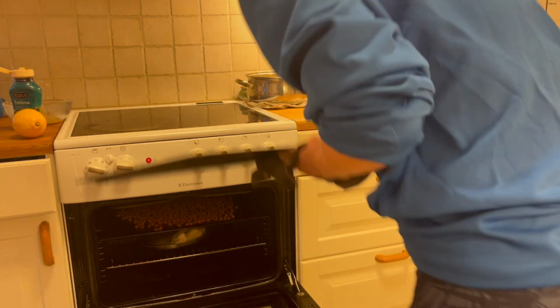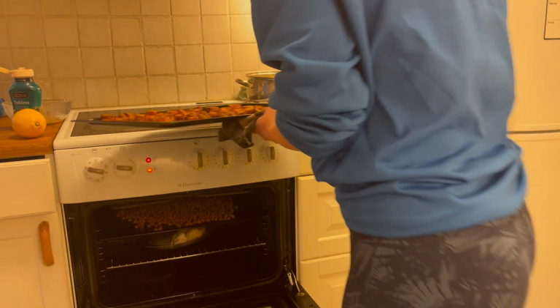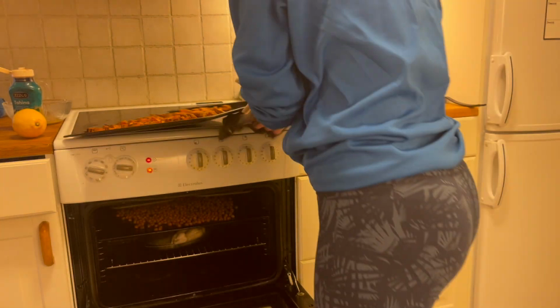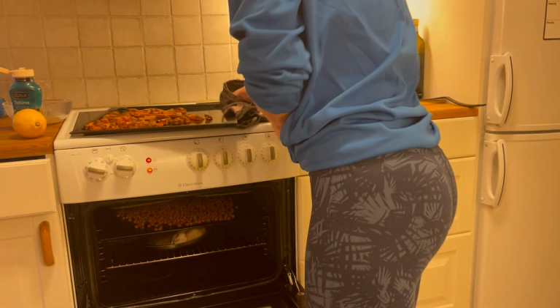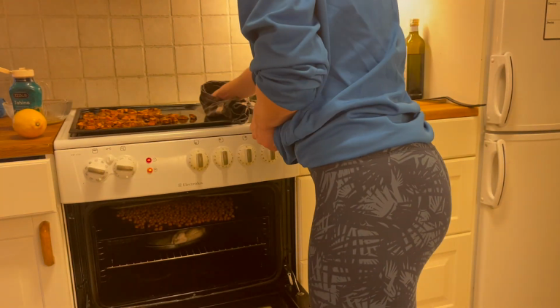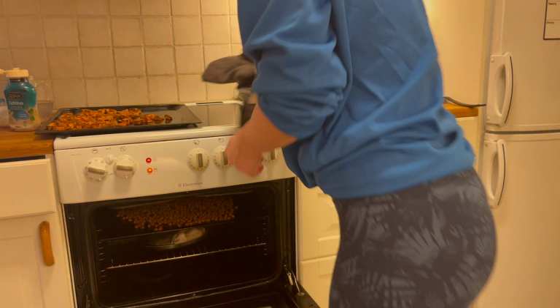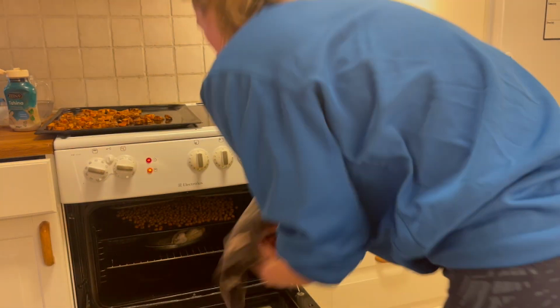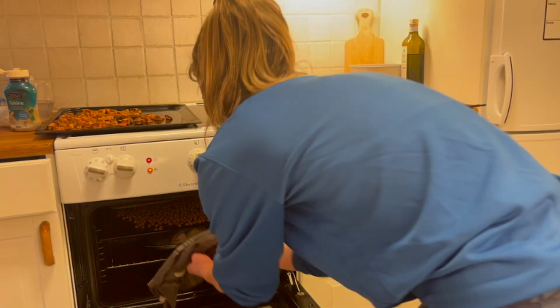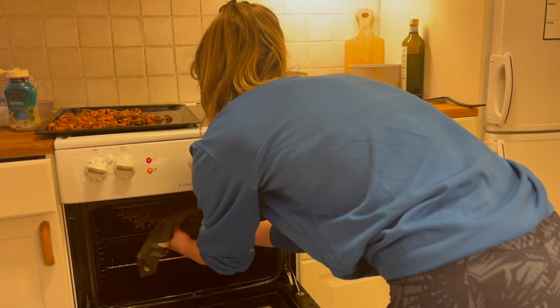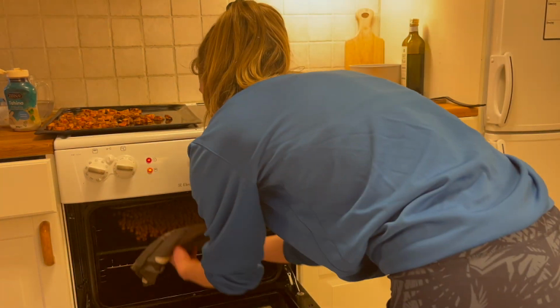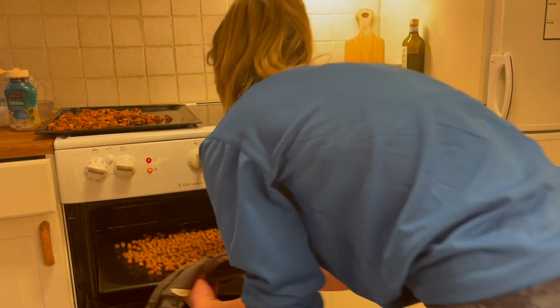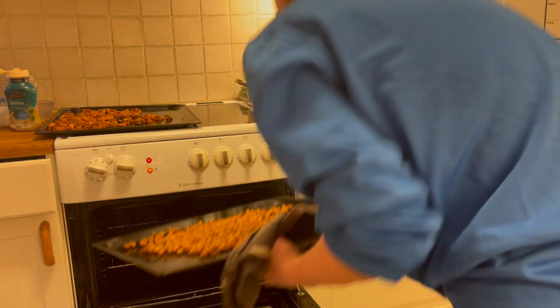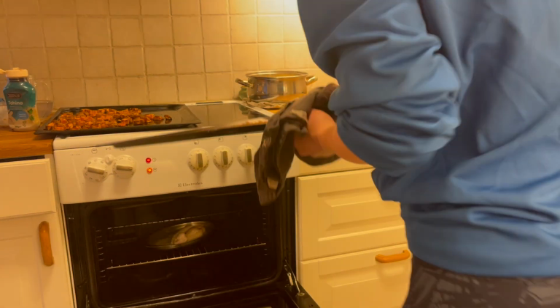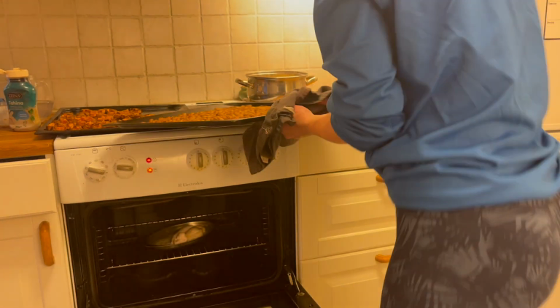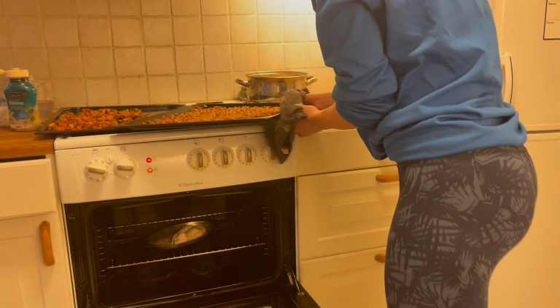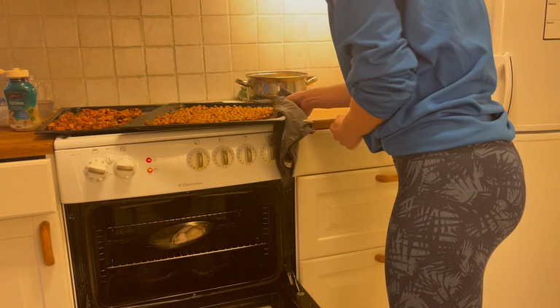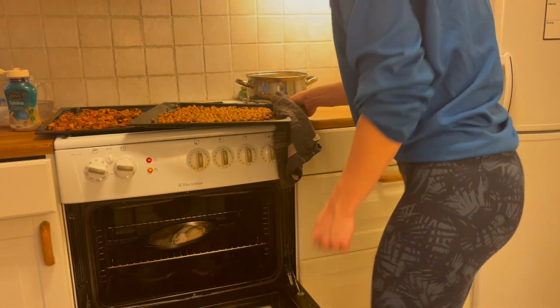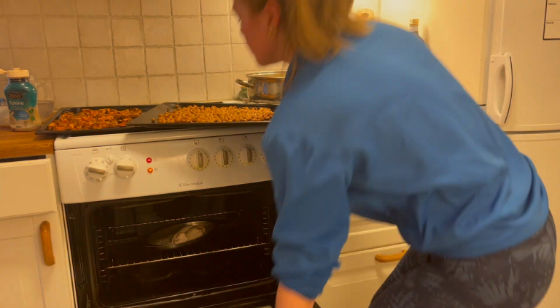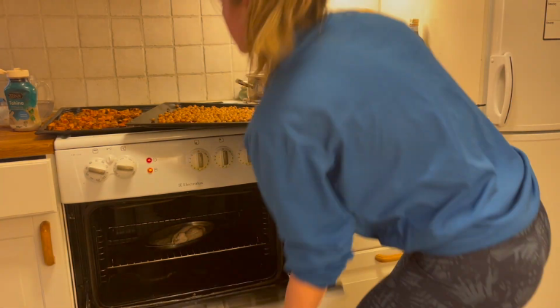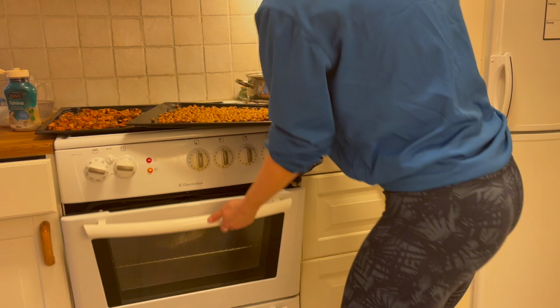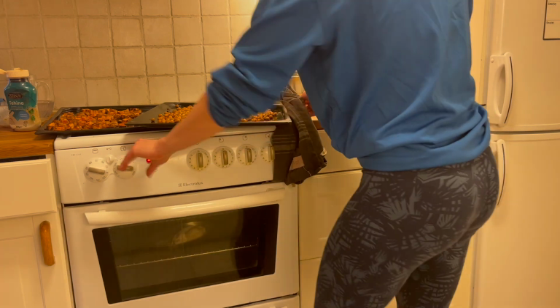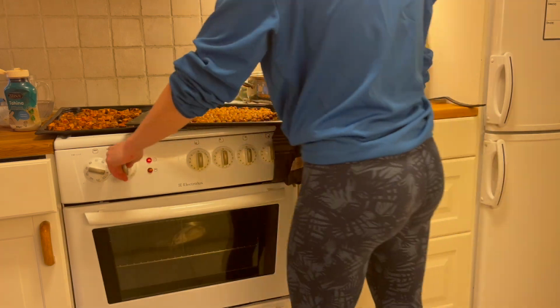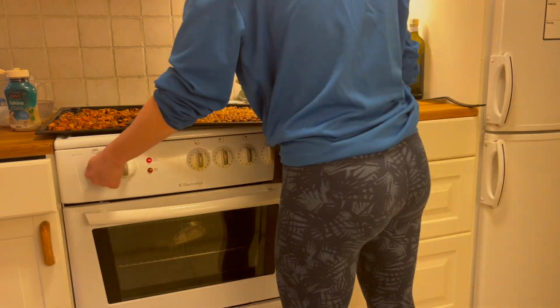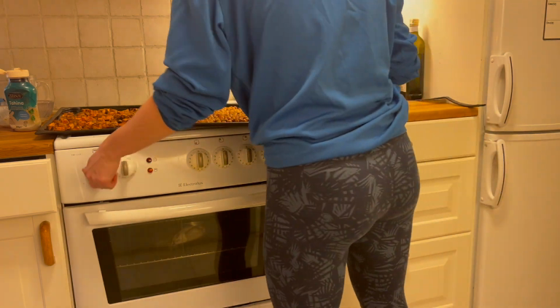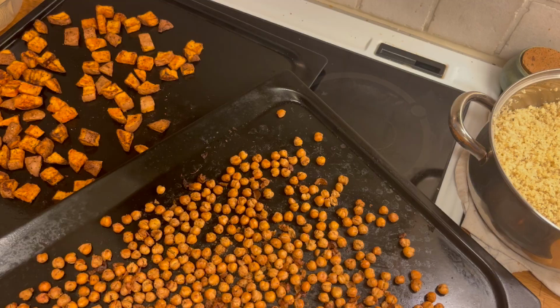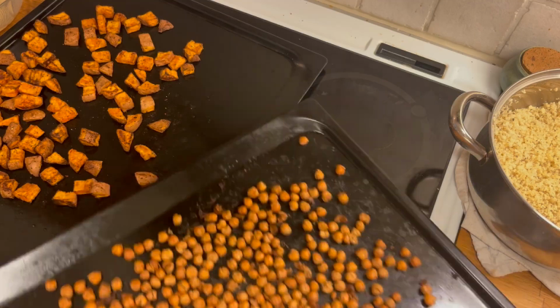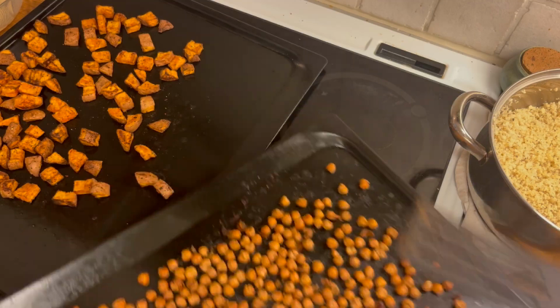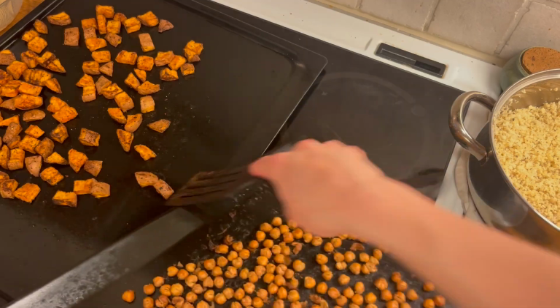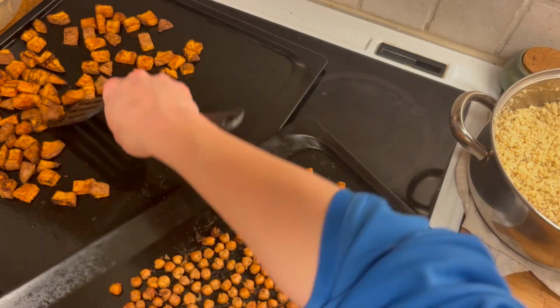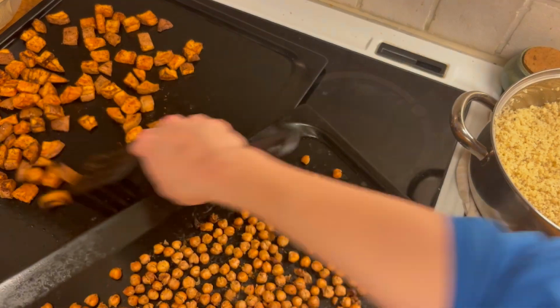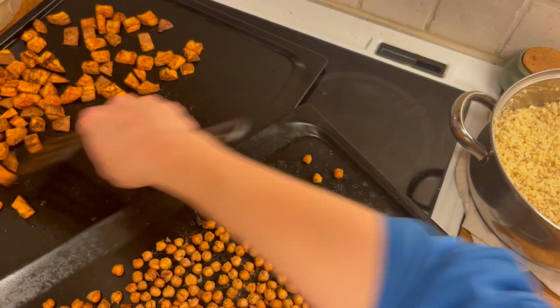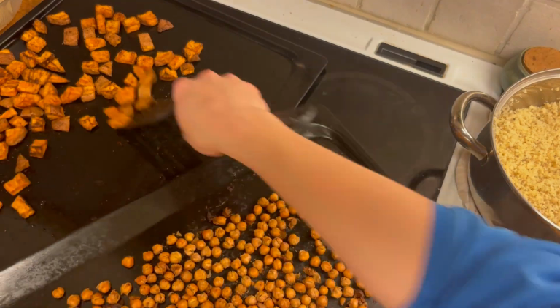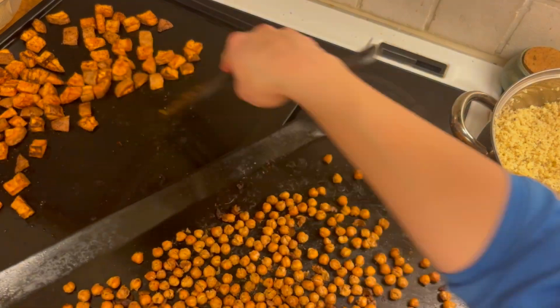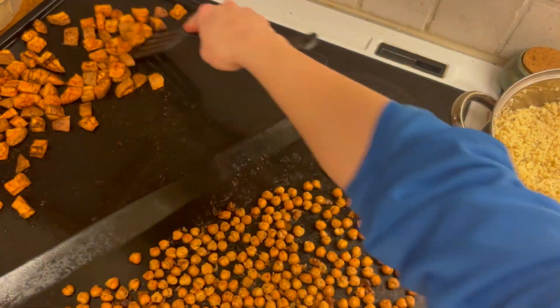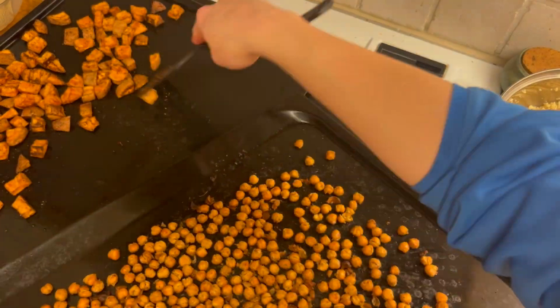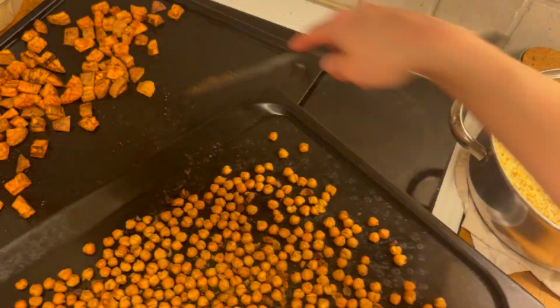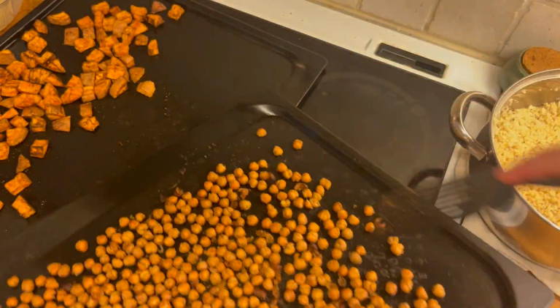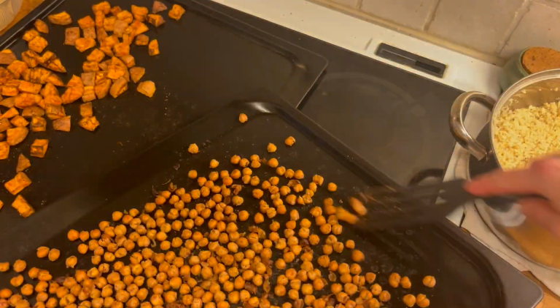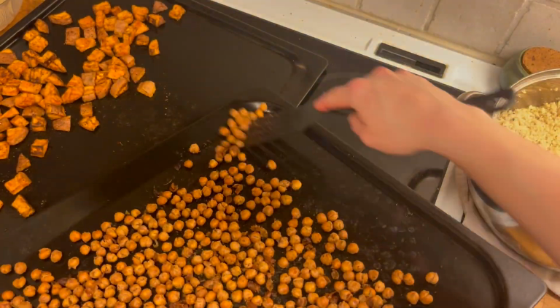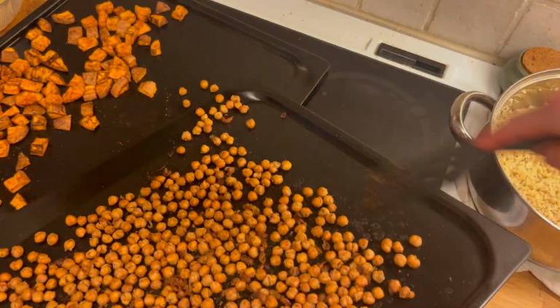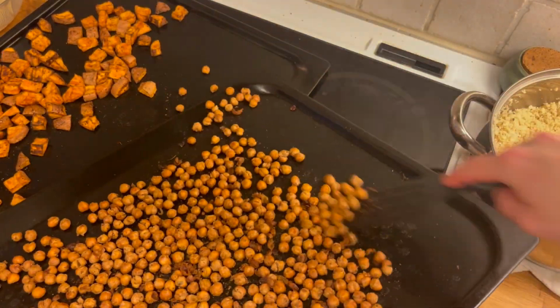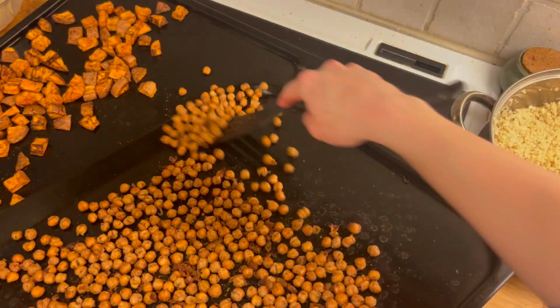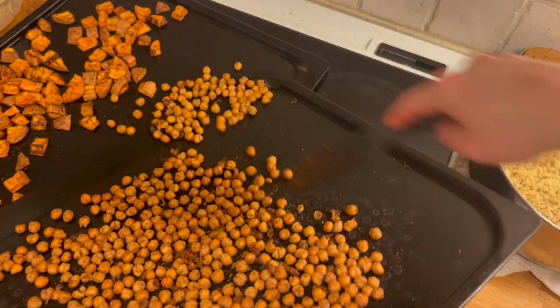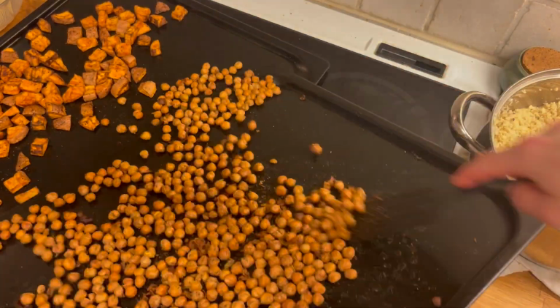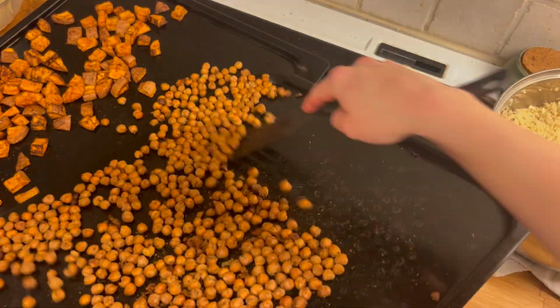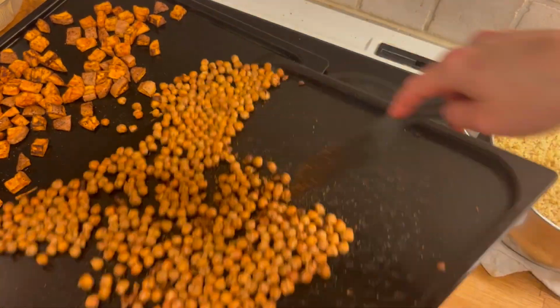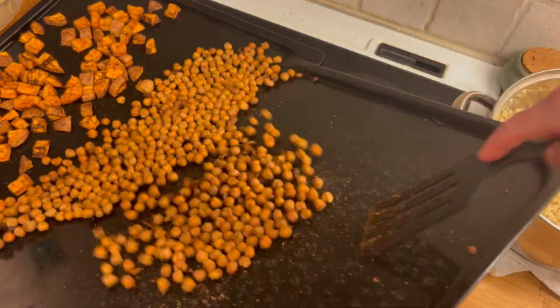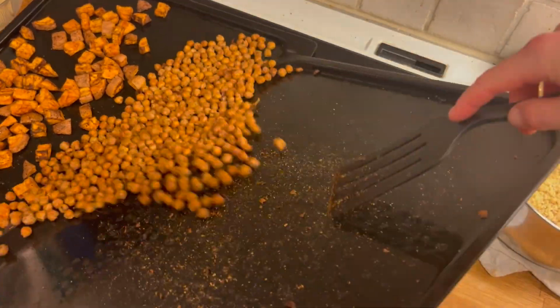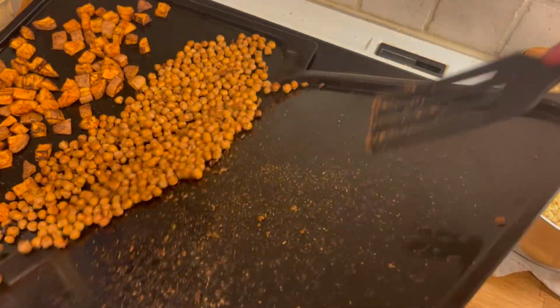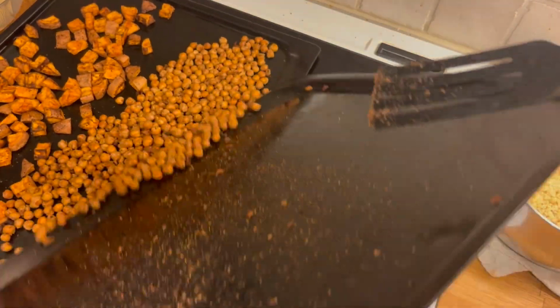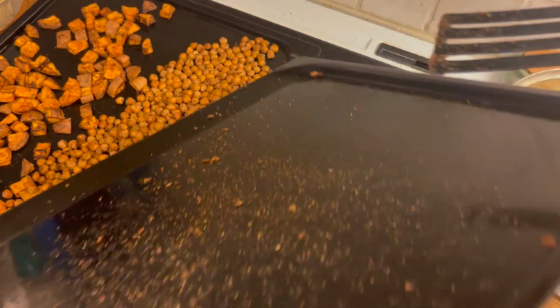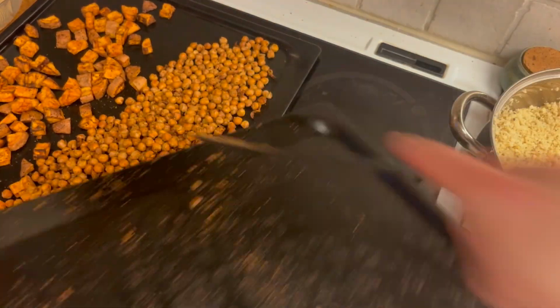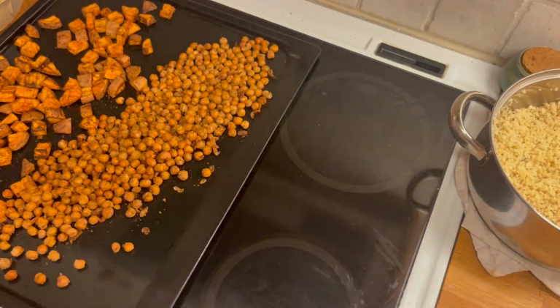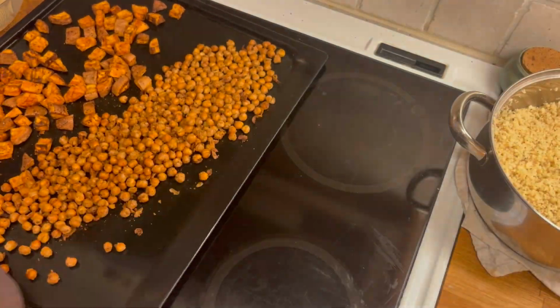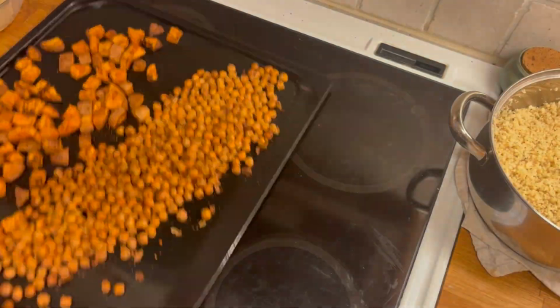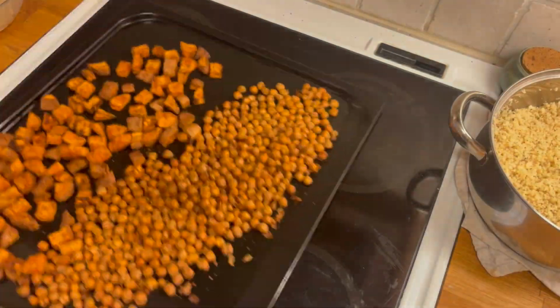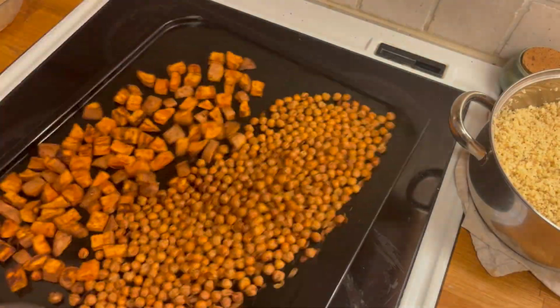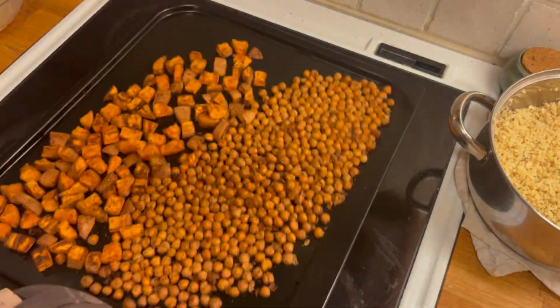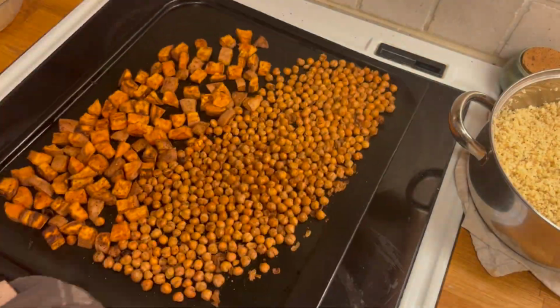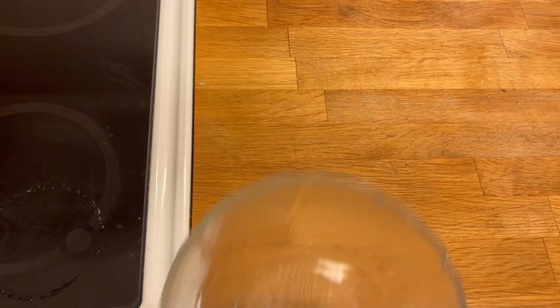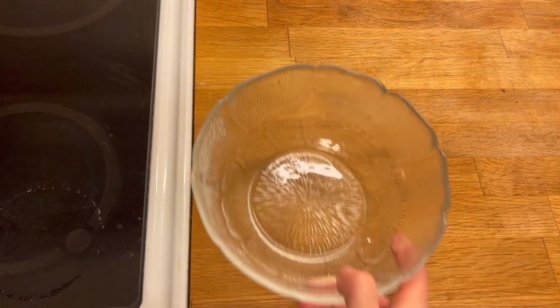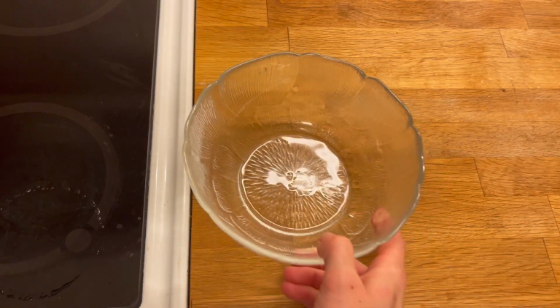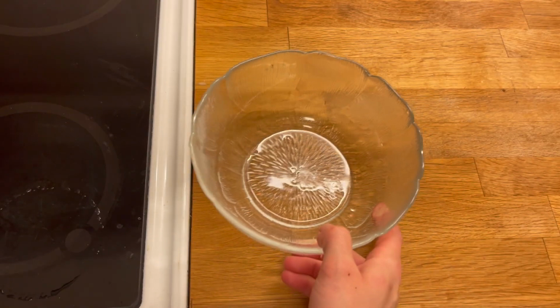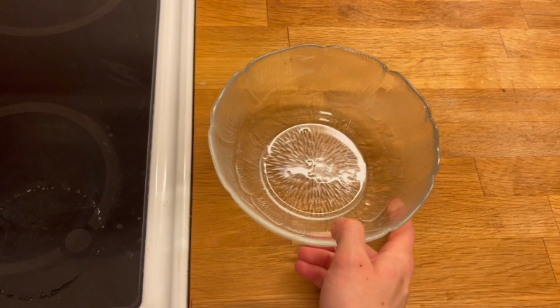The sweet potatoes are now nicely cooked and the chickpeas have dried out nicely — when they cool down they'll continue to crisp up. I leave these to the side to cool down.